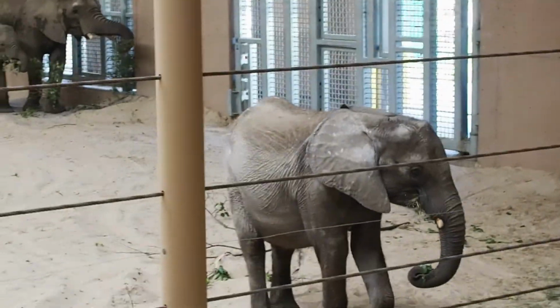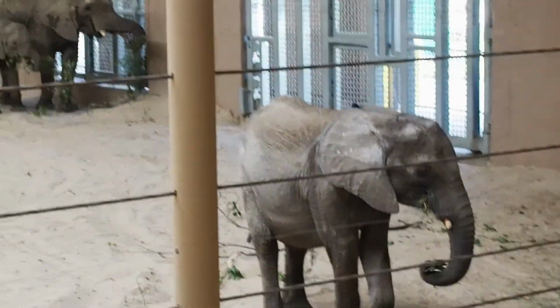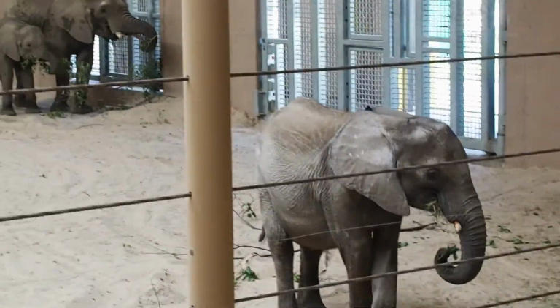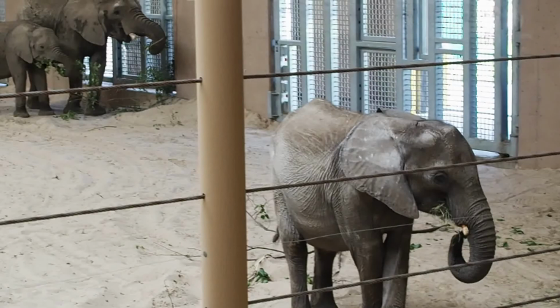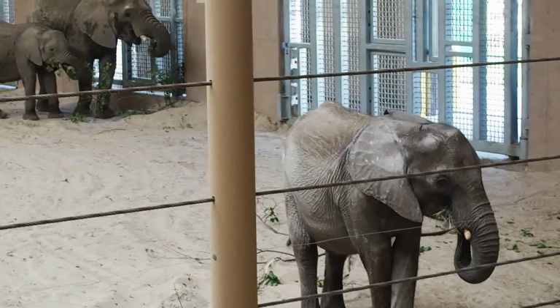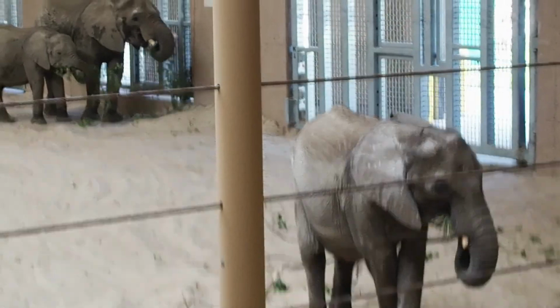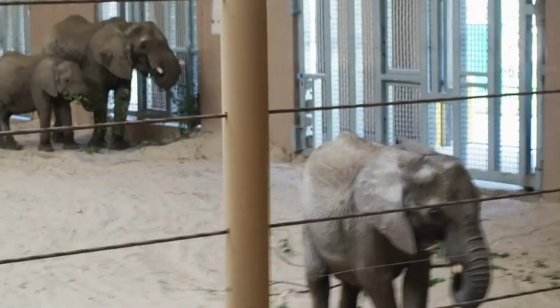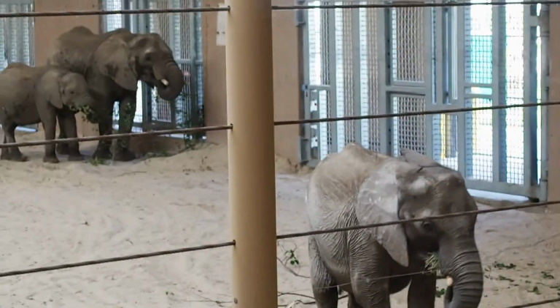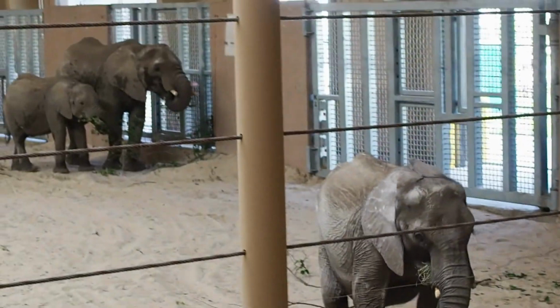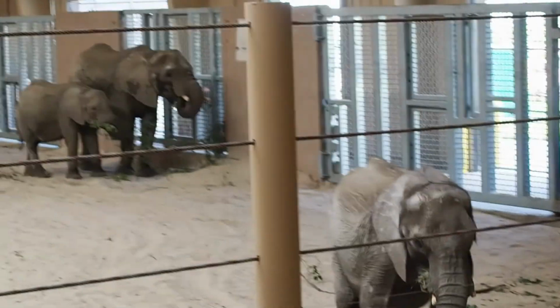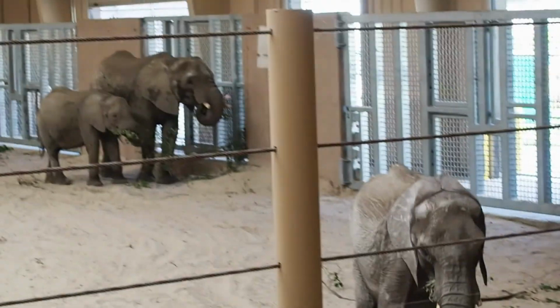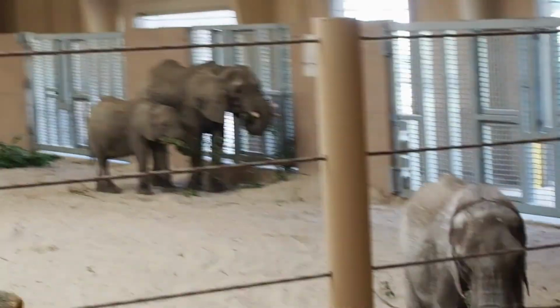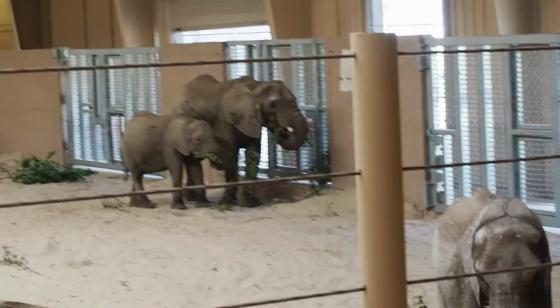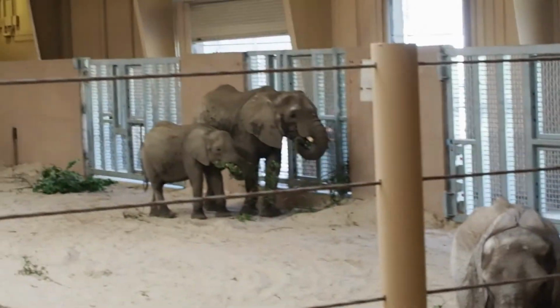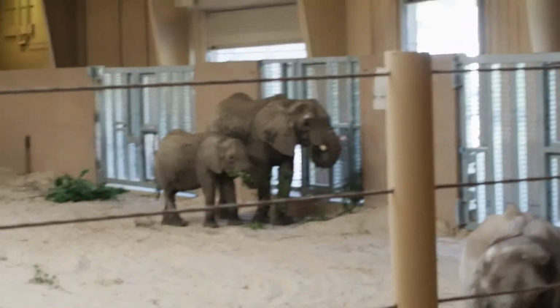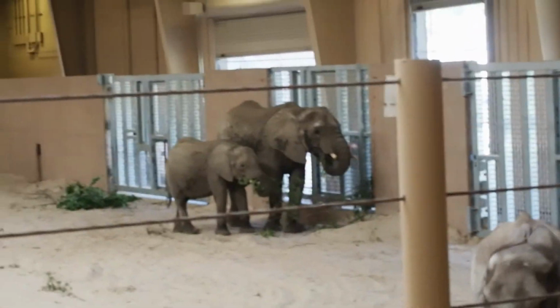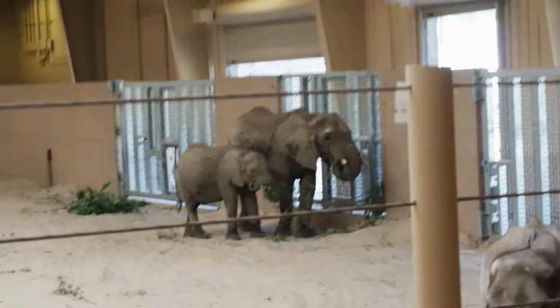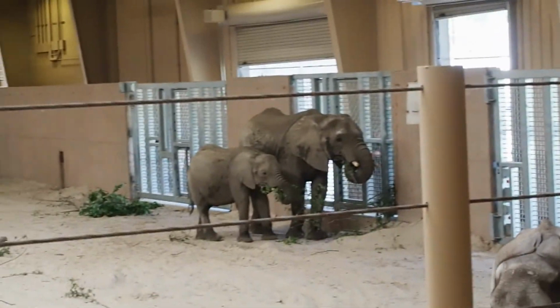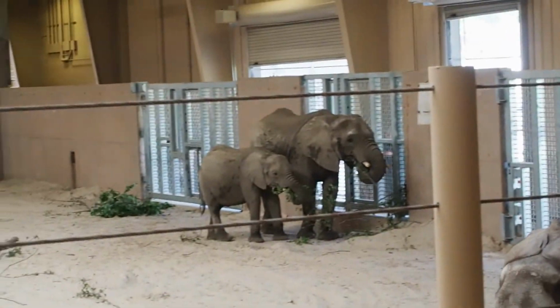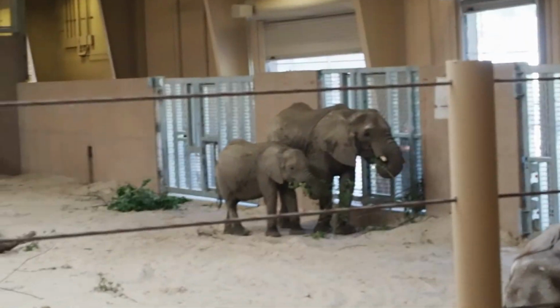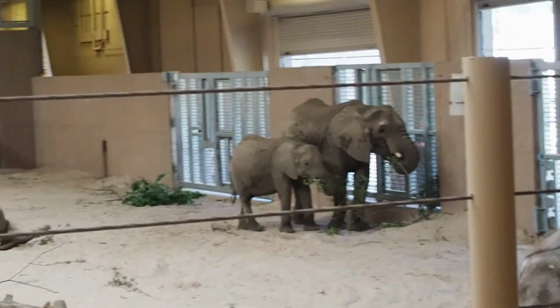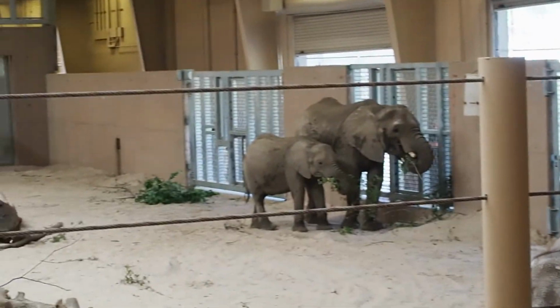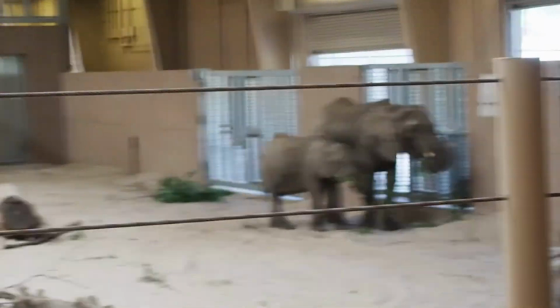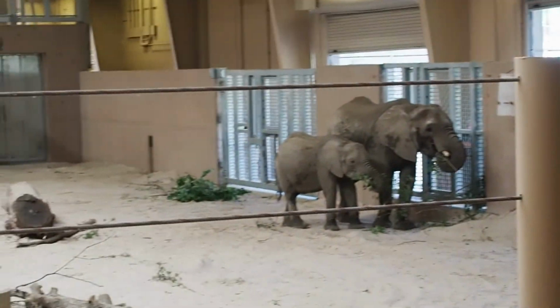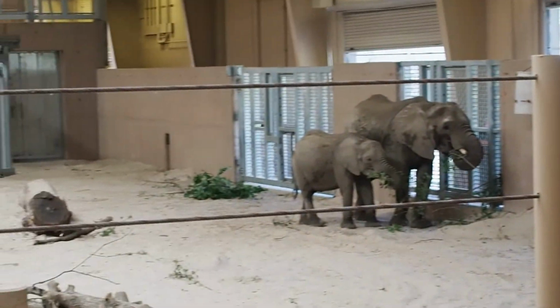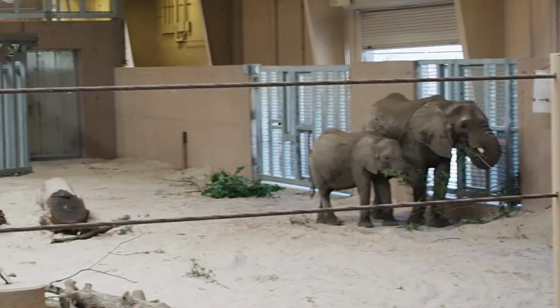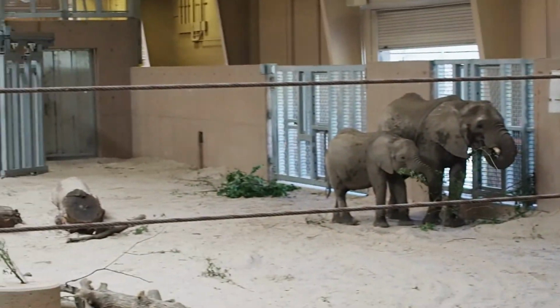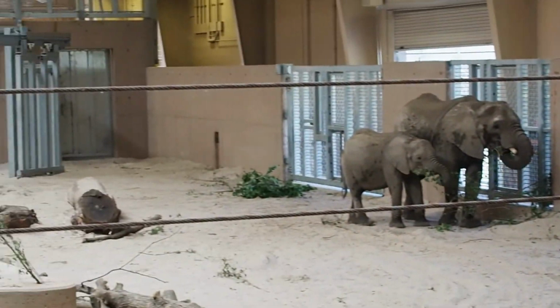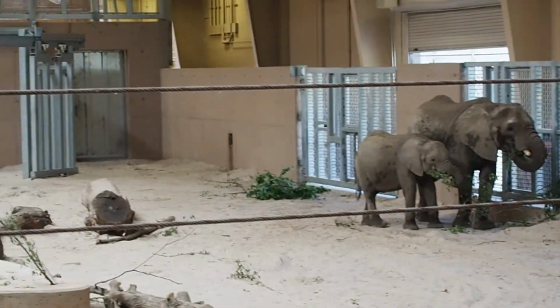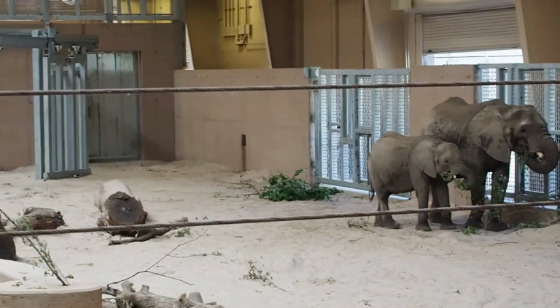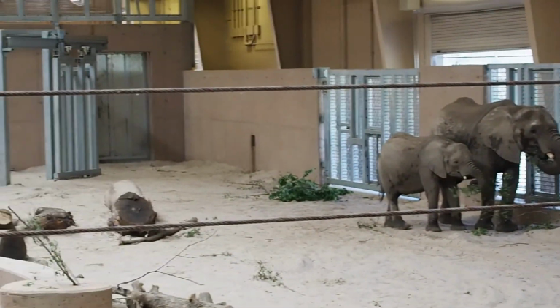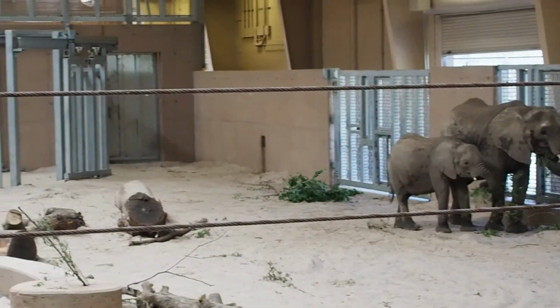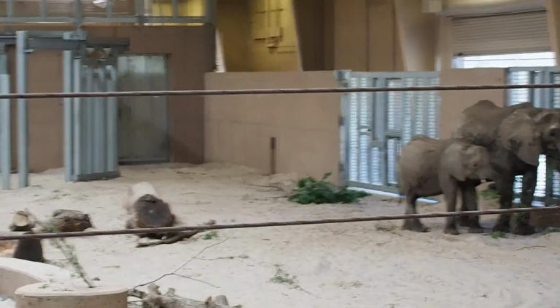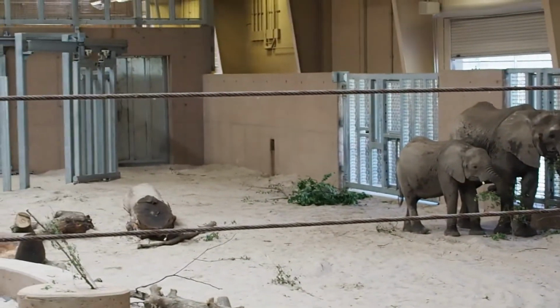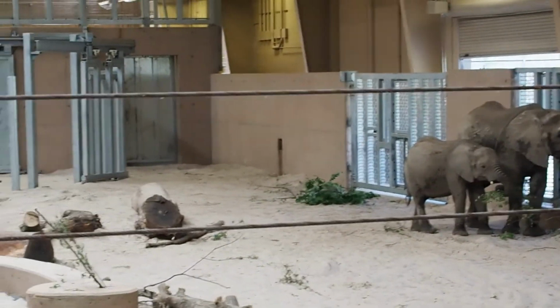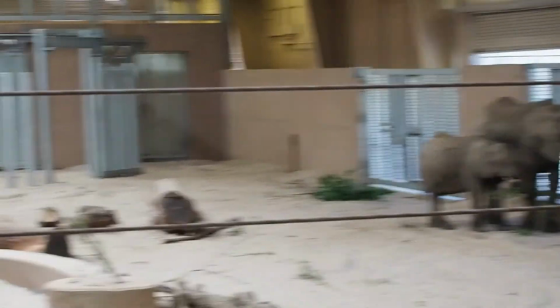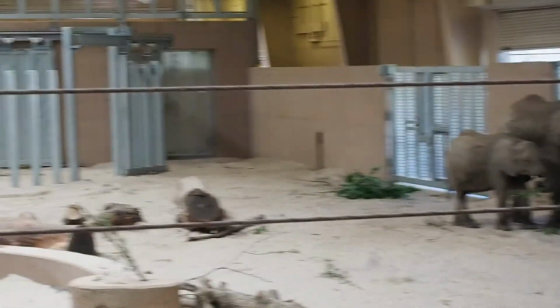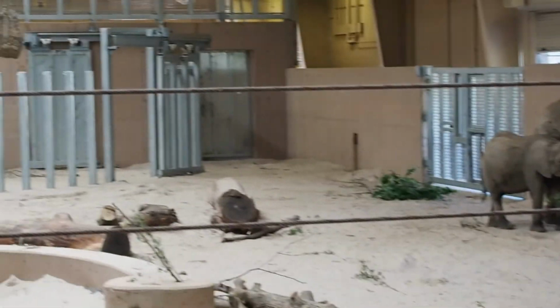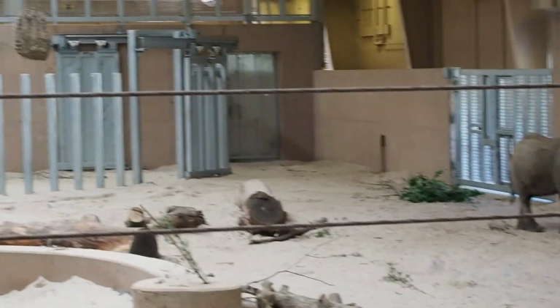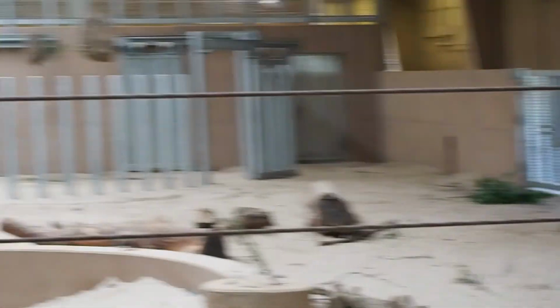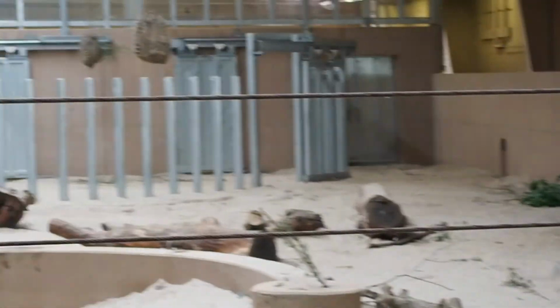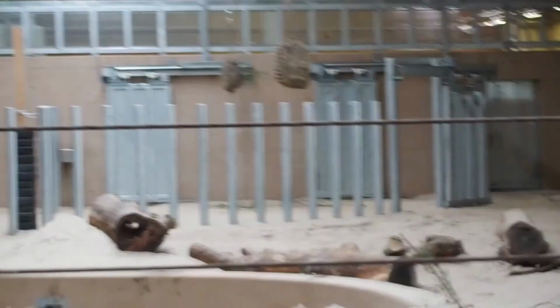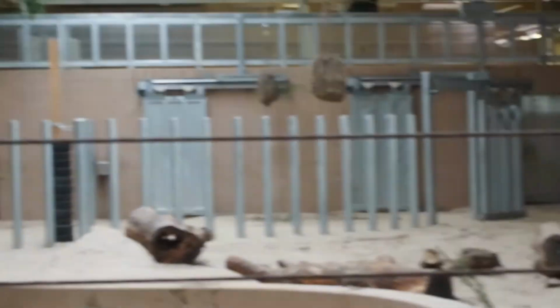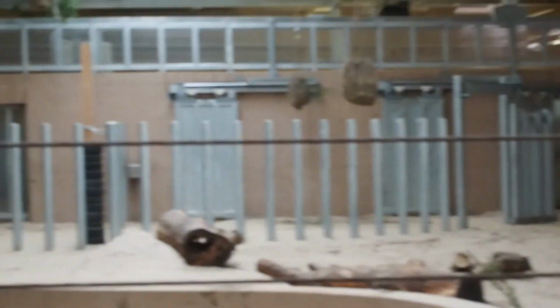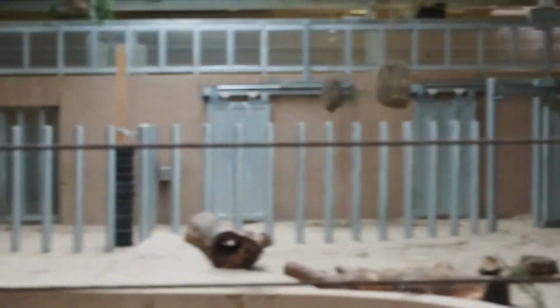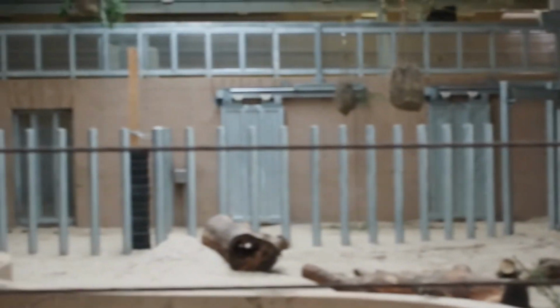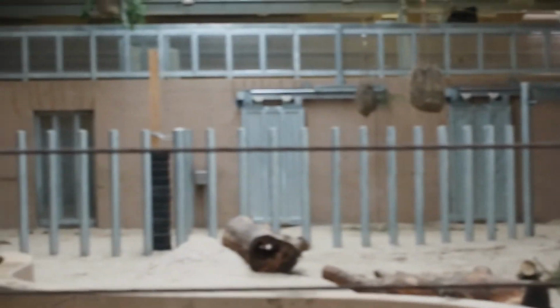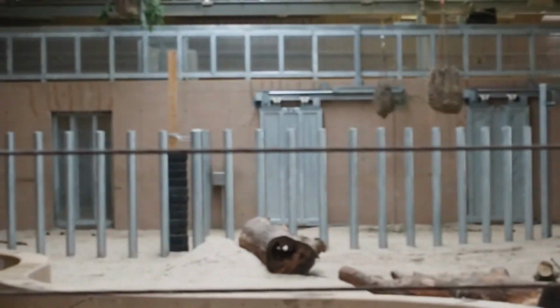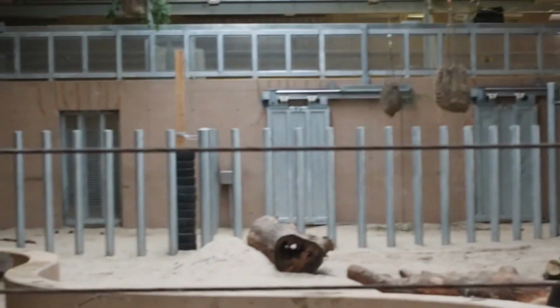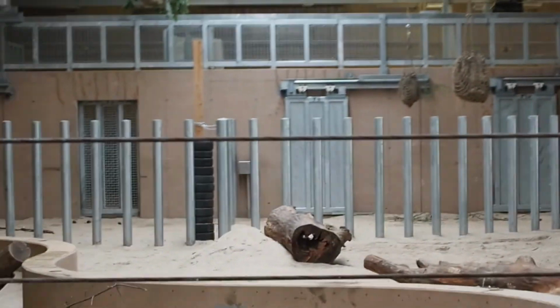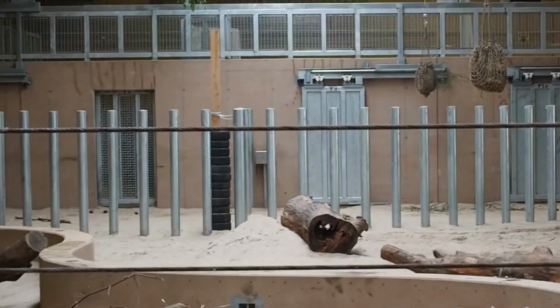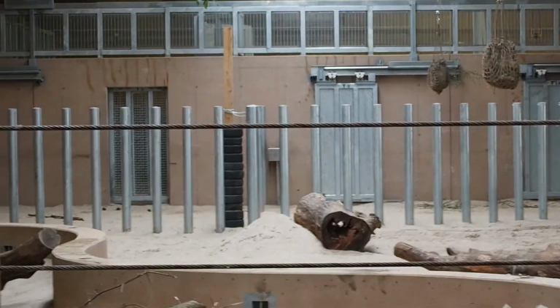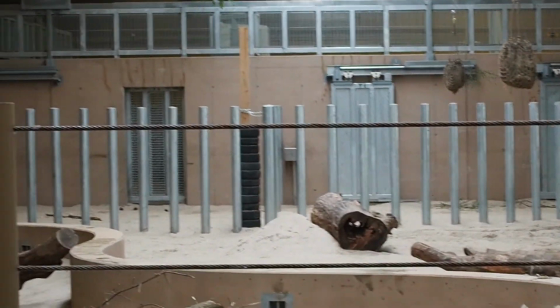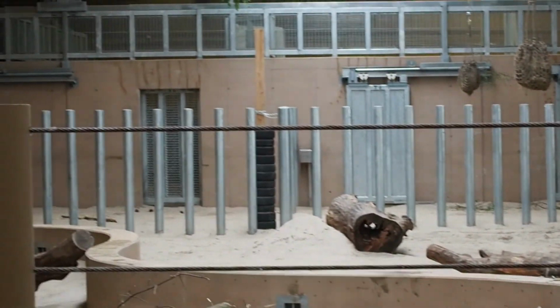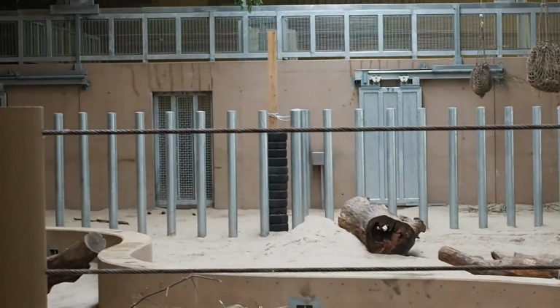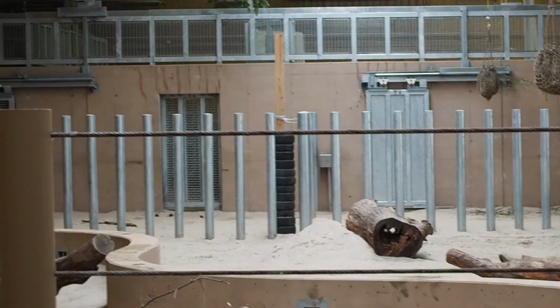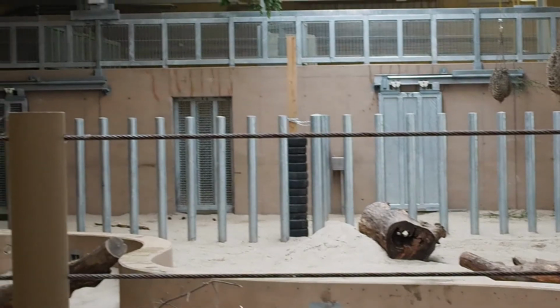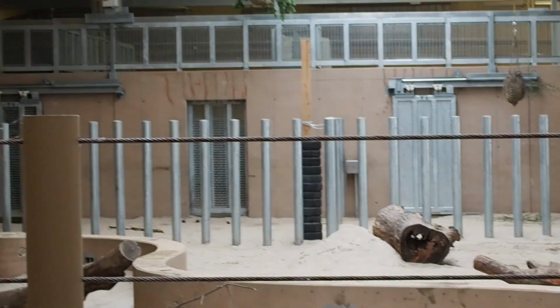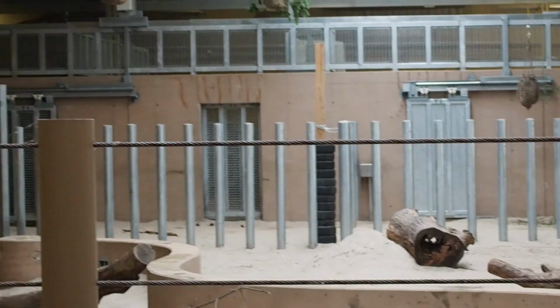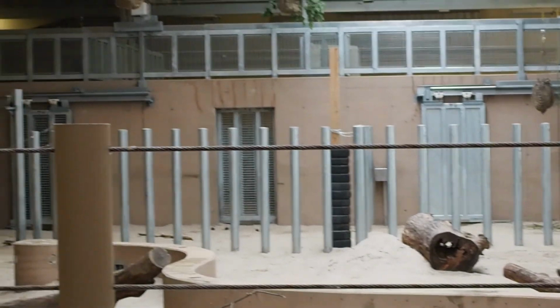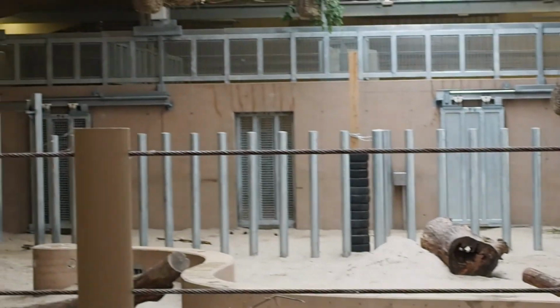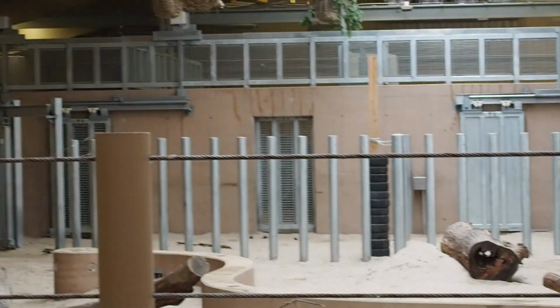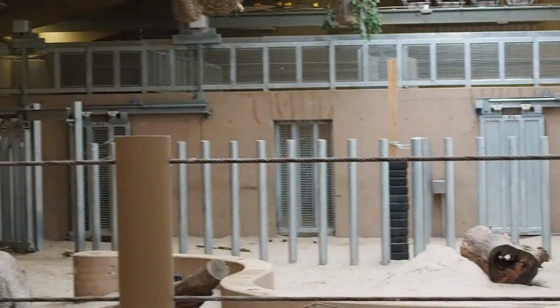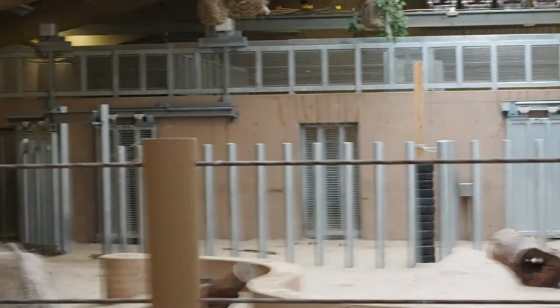These are the elephants that were recently rescued from Swaziland — 6 of the 18.